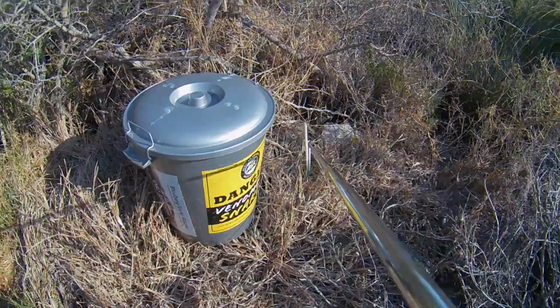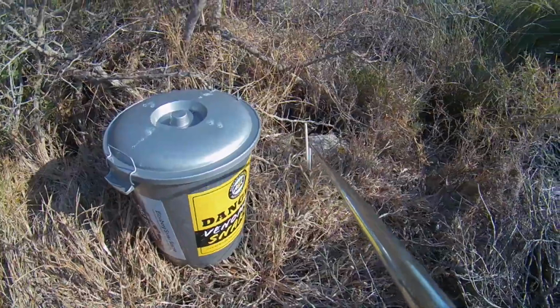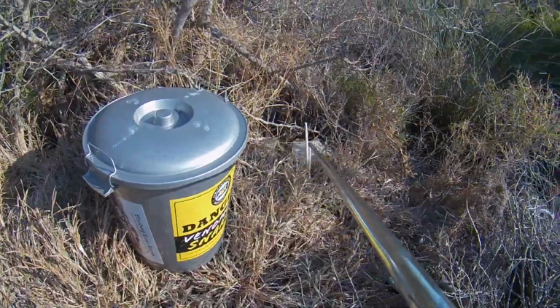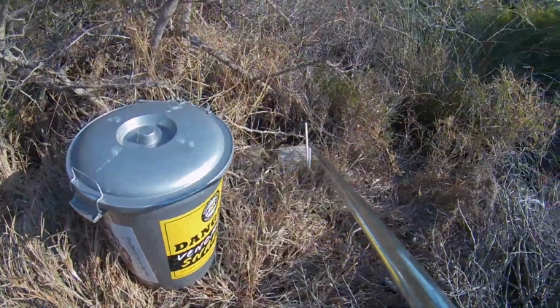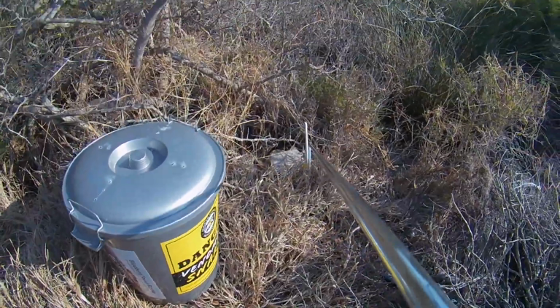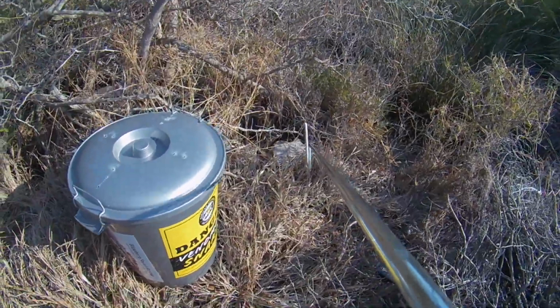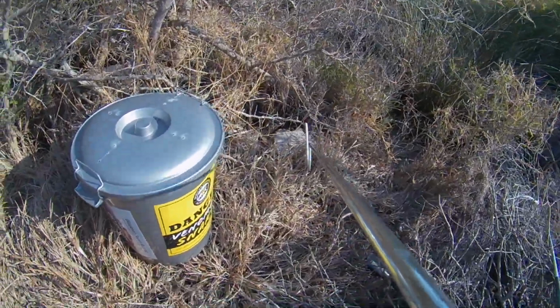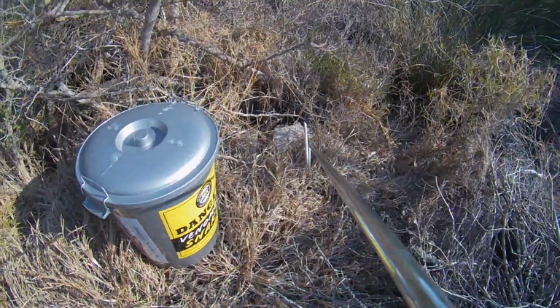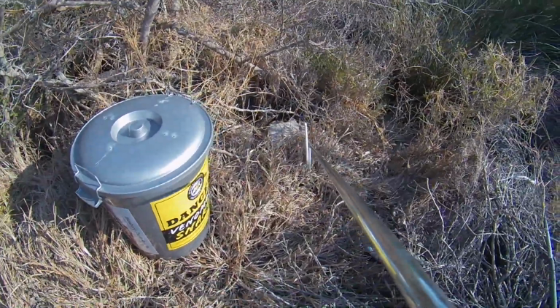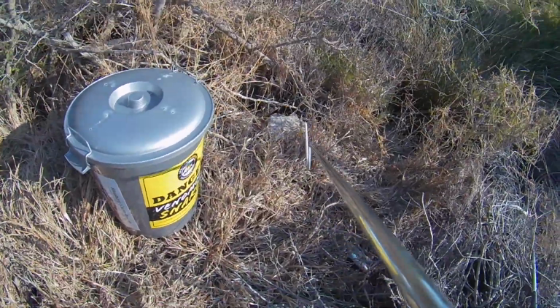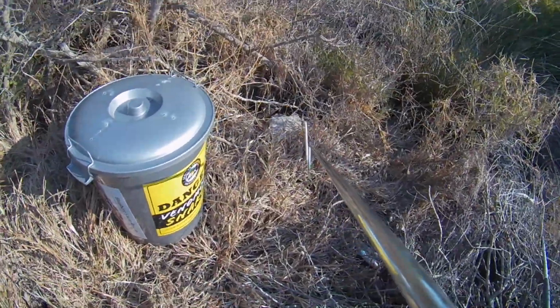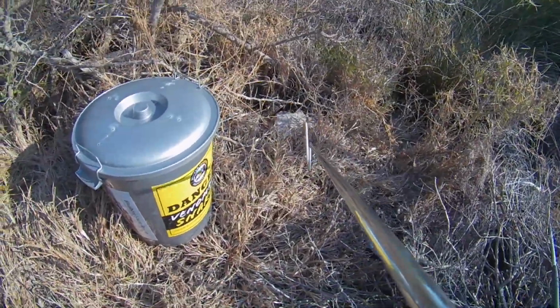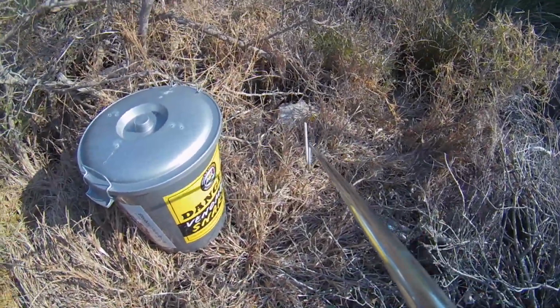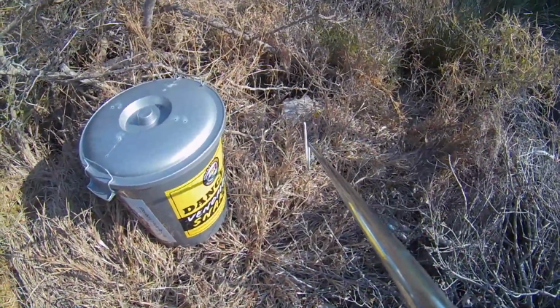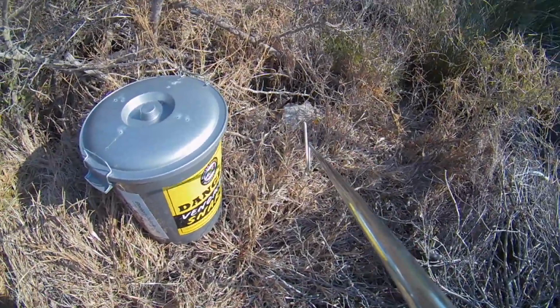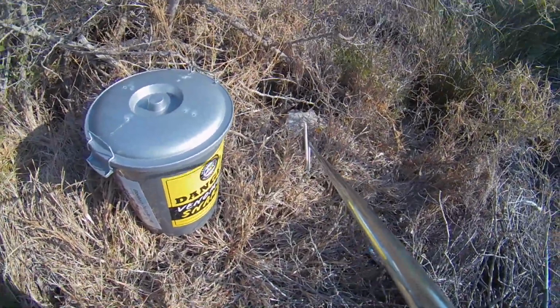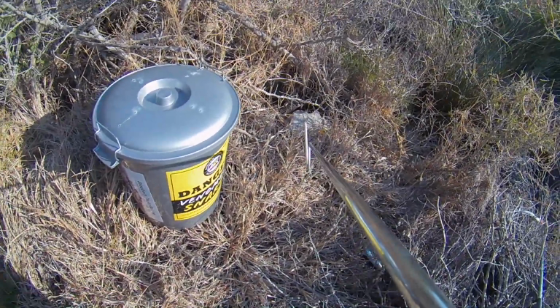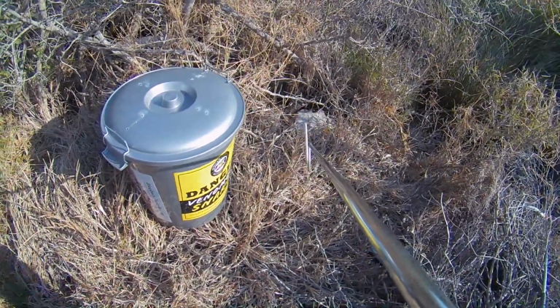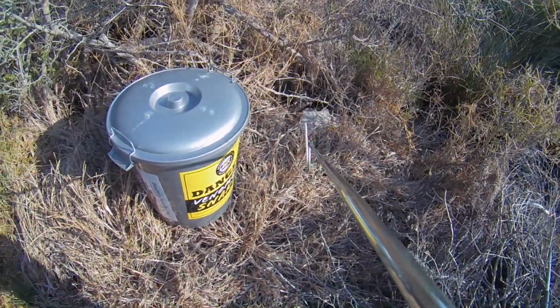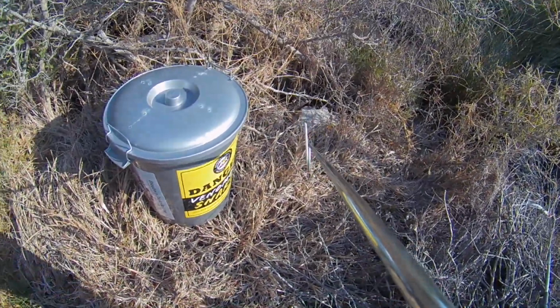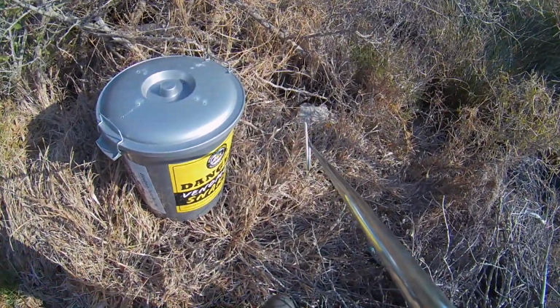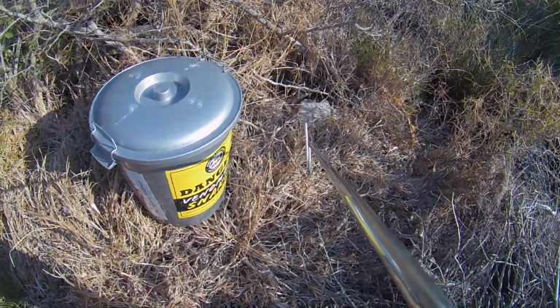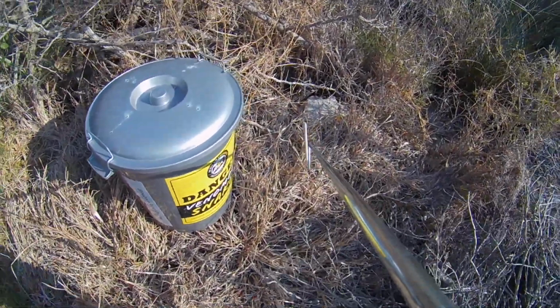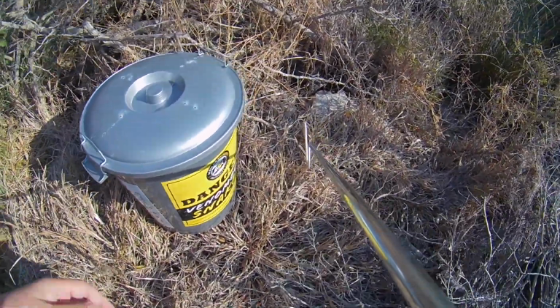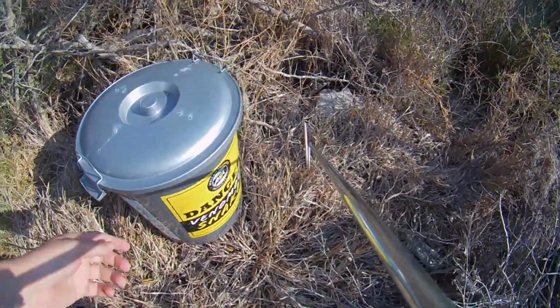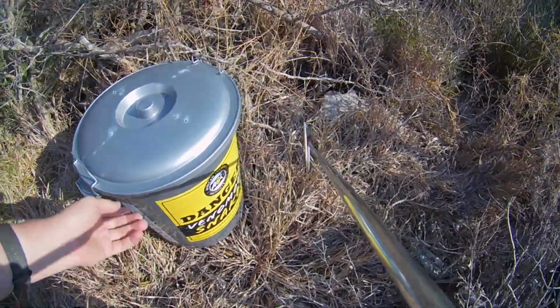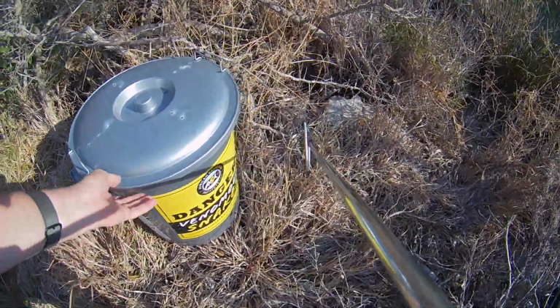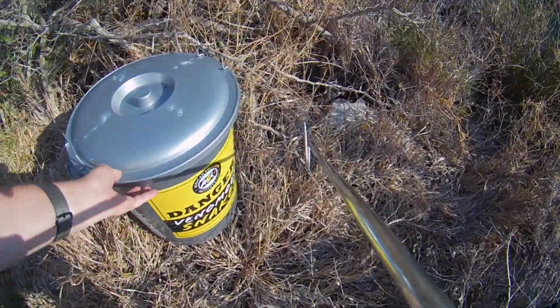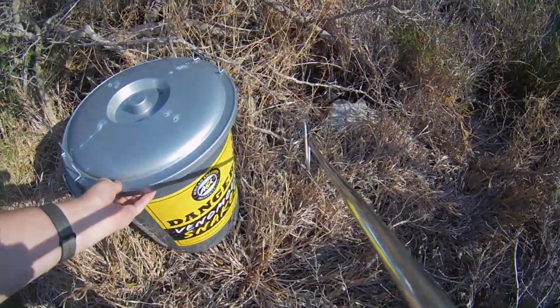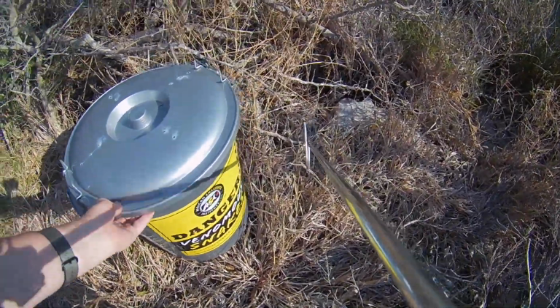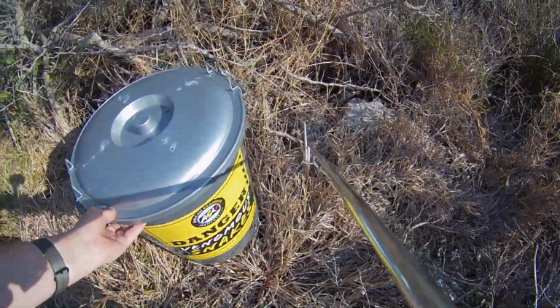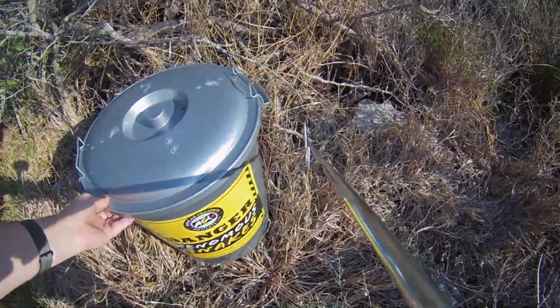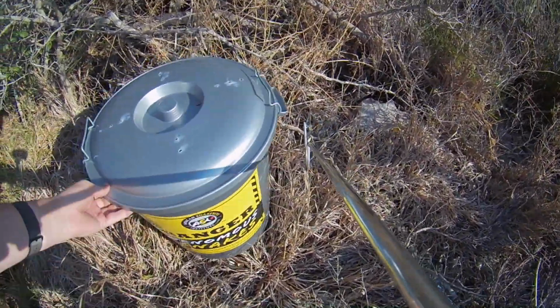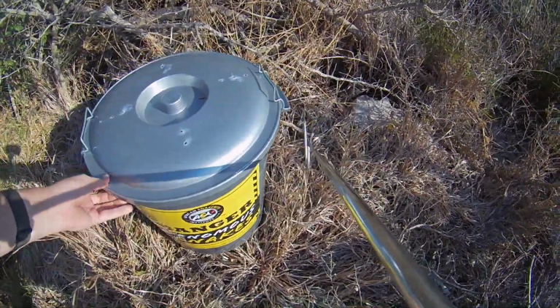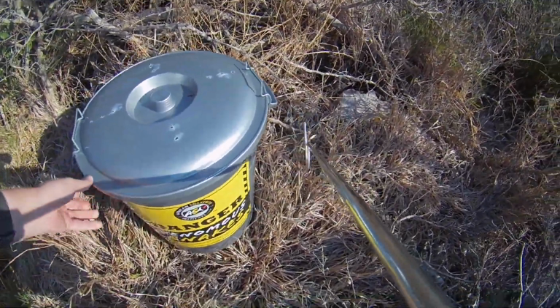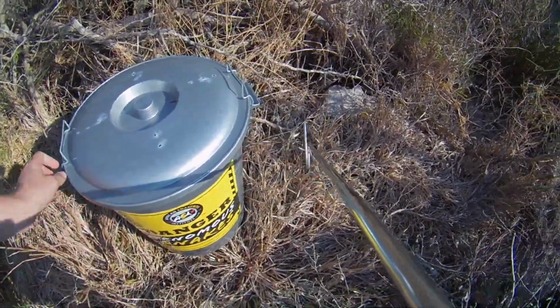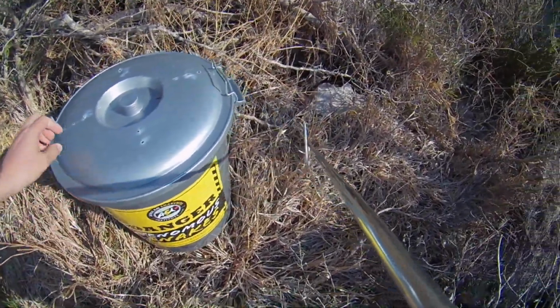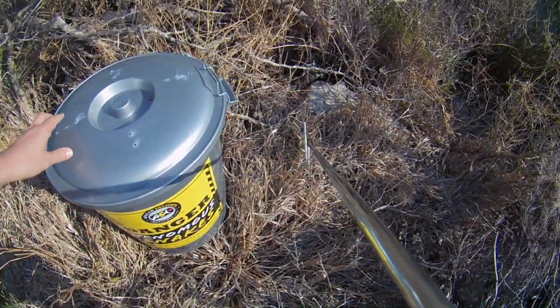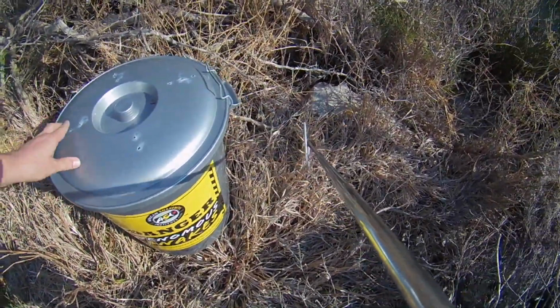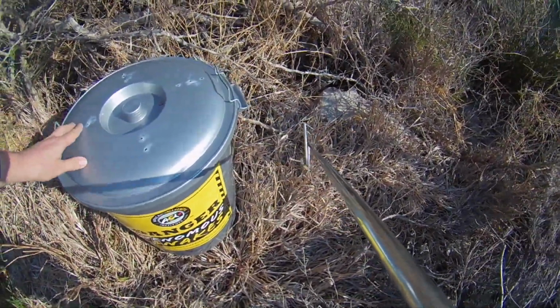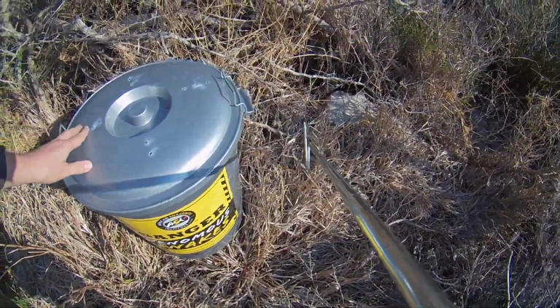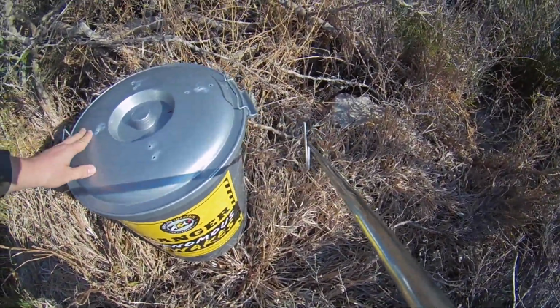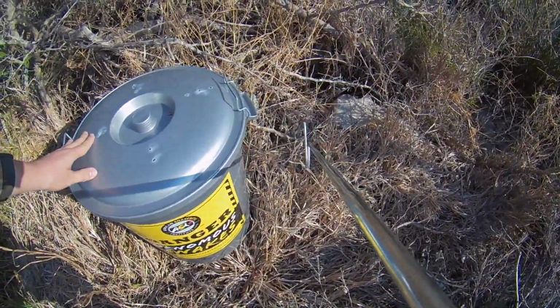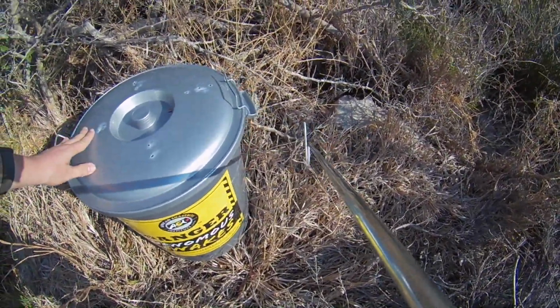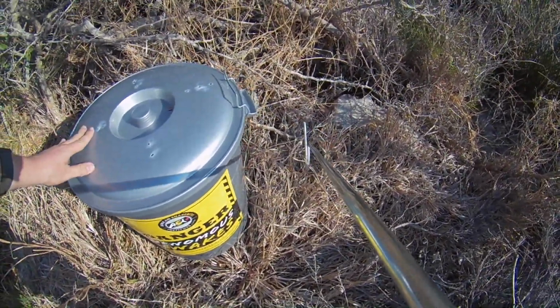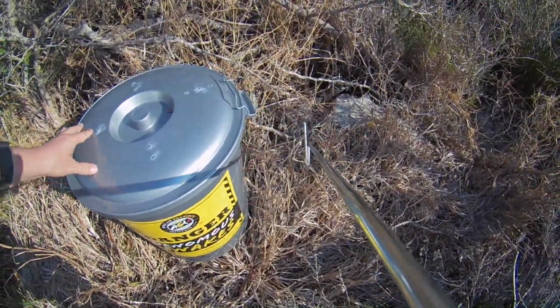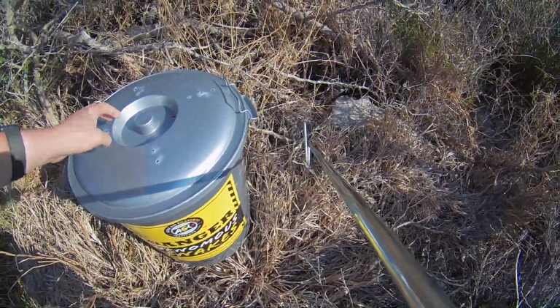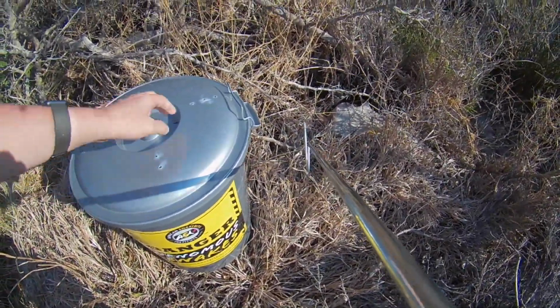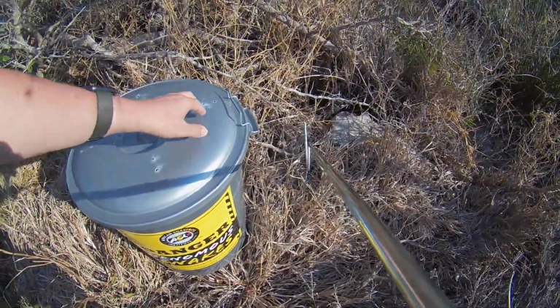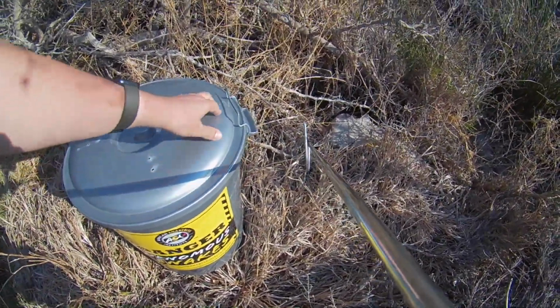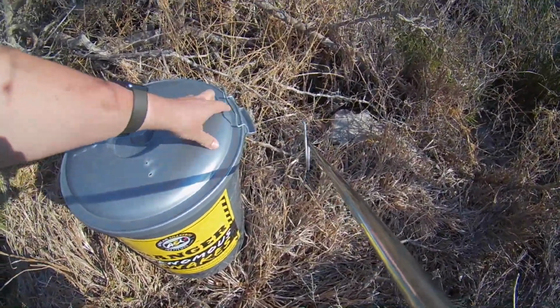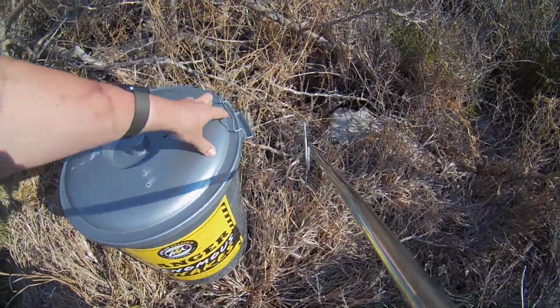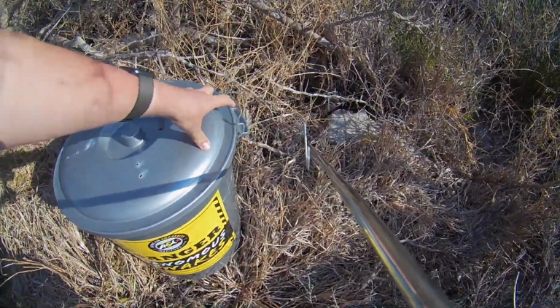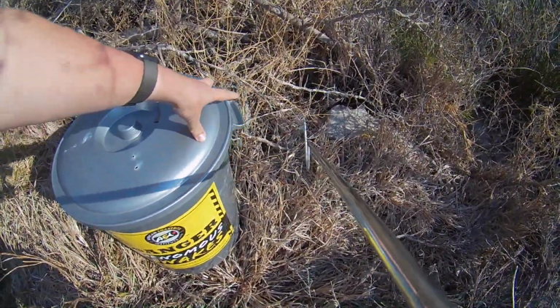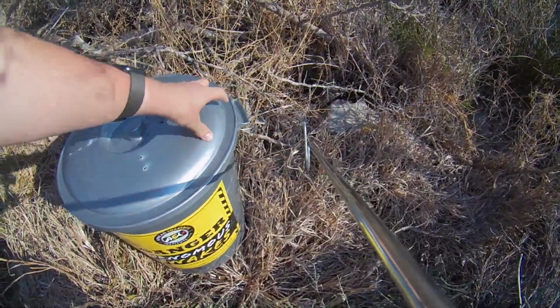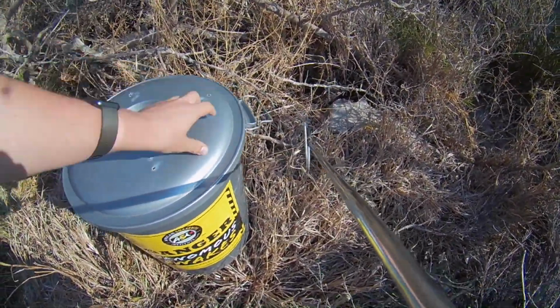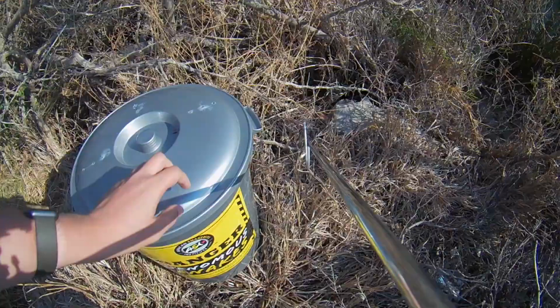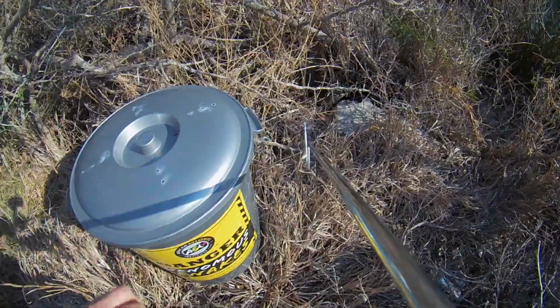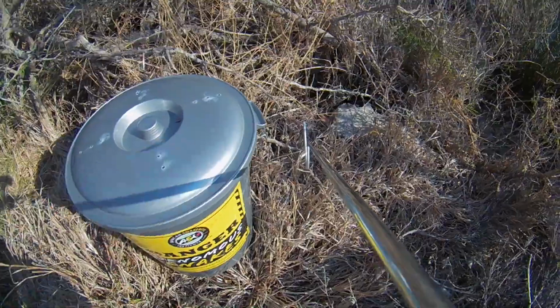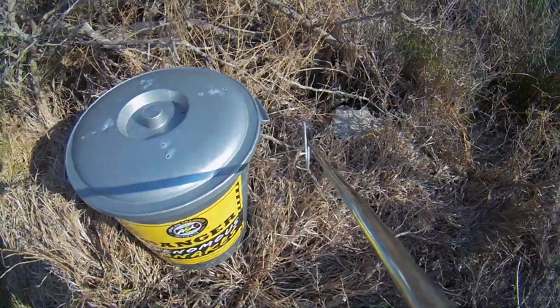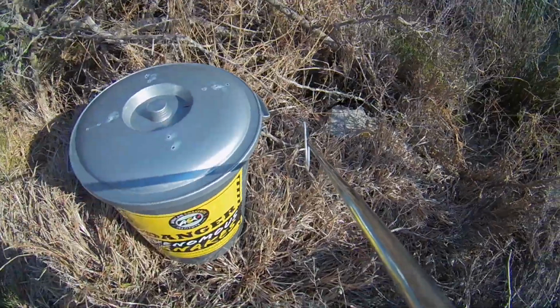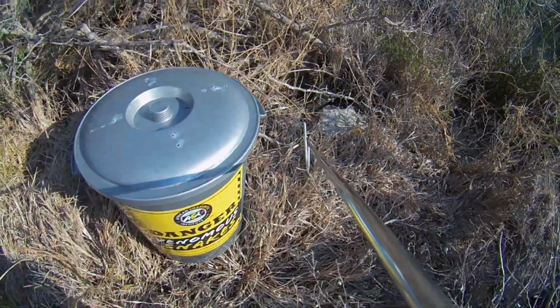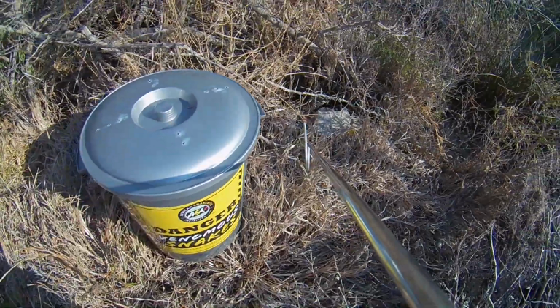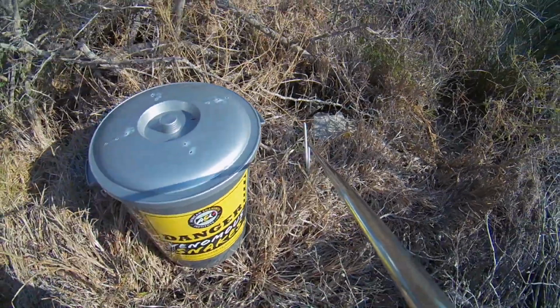Hey guys, Willem from Blauburg Snake Rescue here. I just collected a very nice big puffadder from a place near Noortoek.